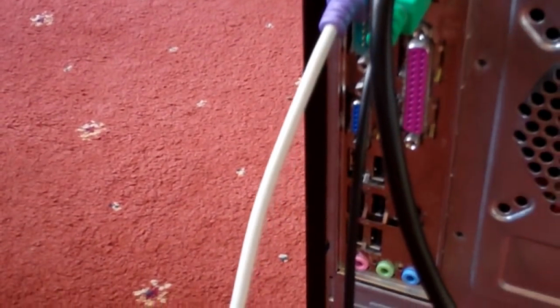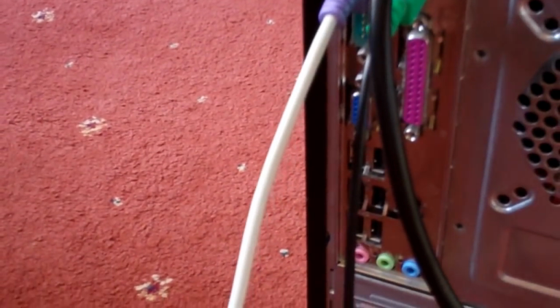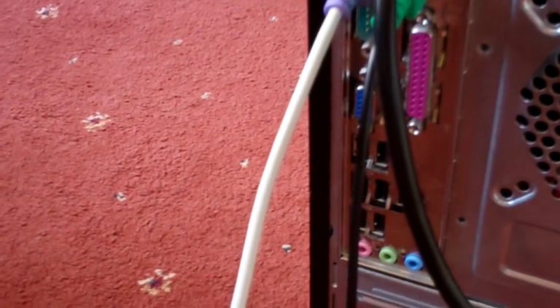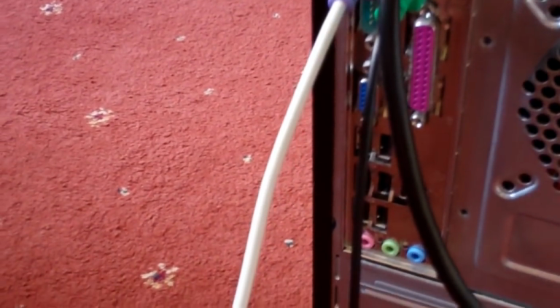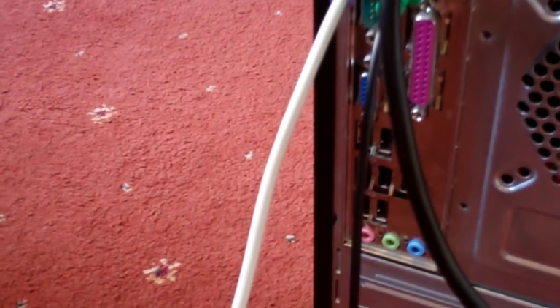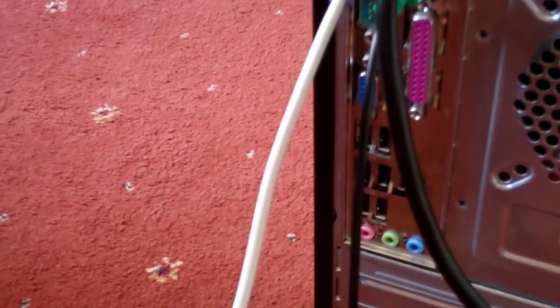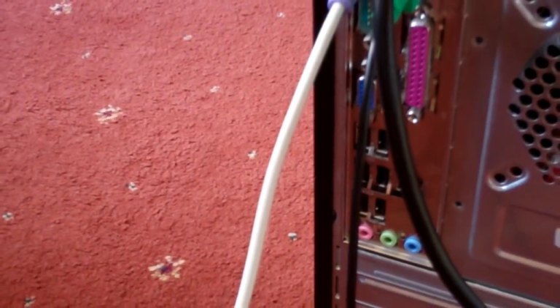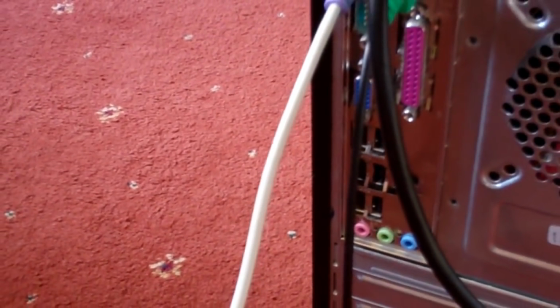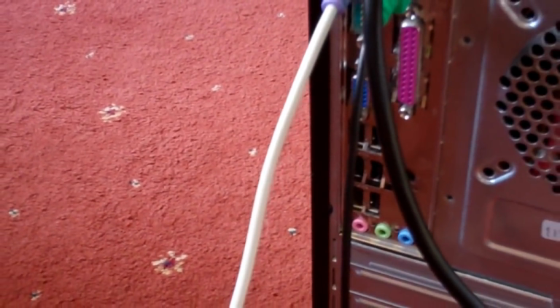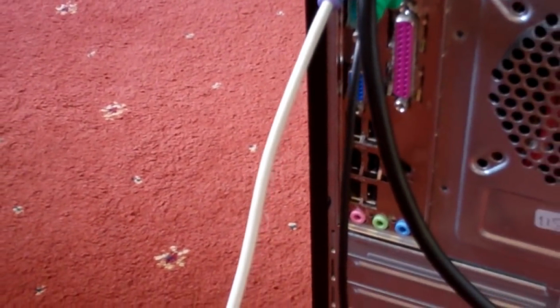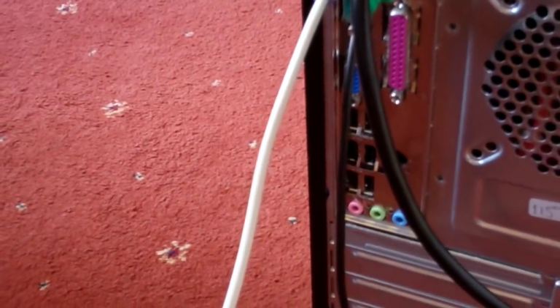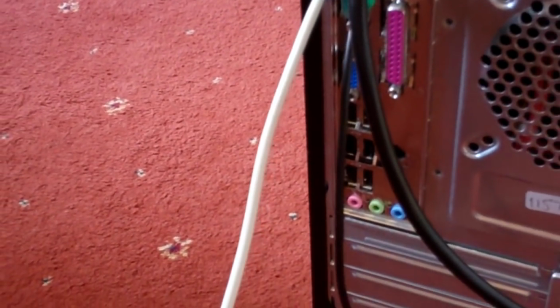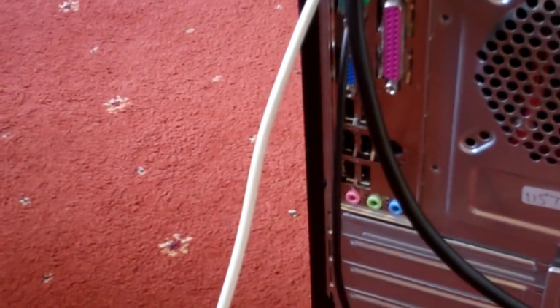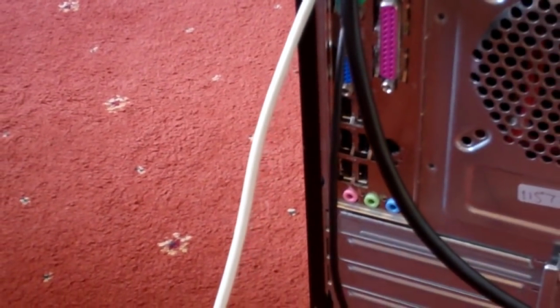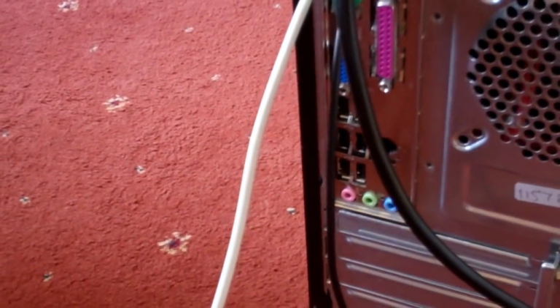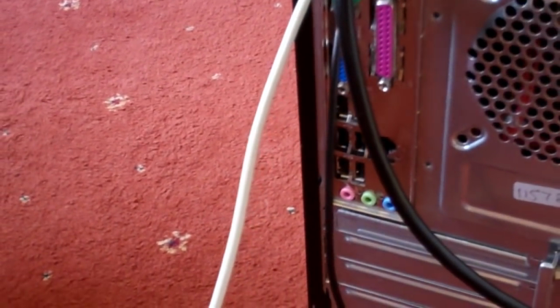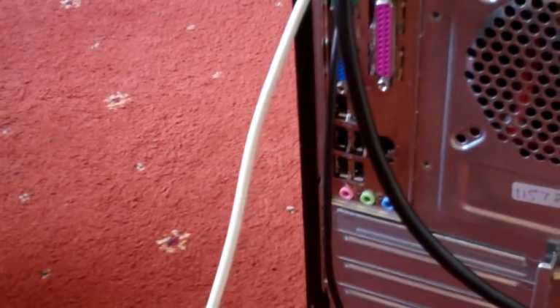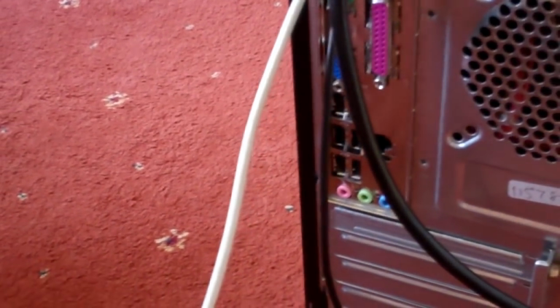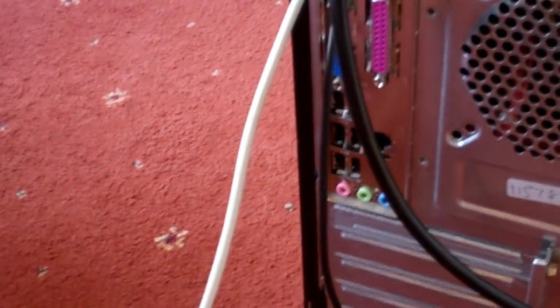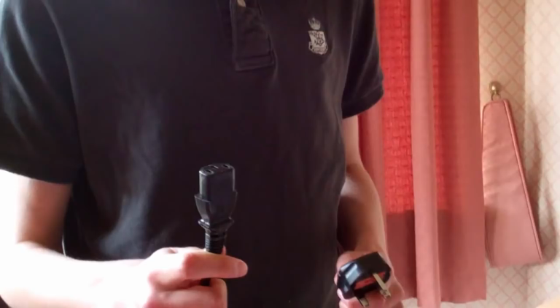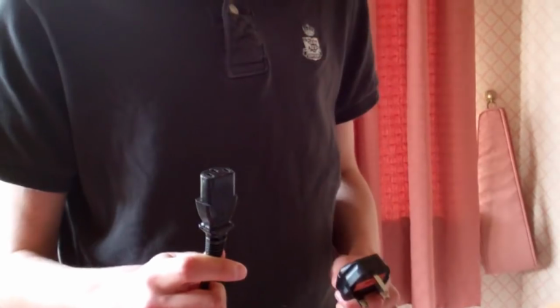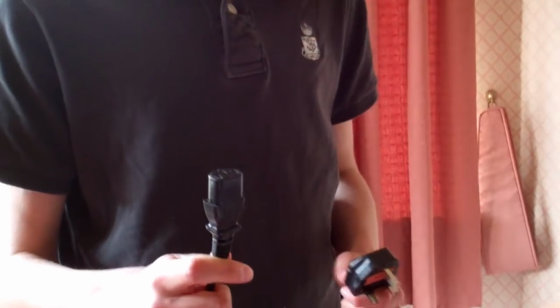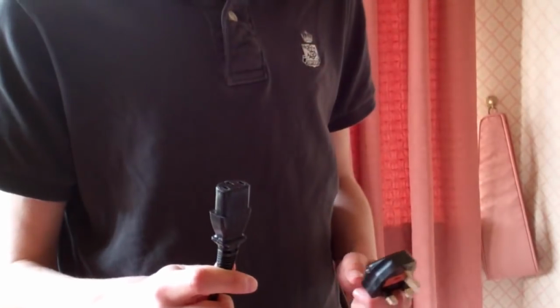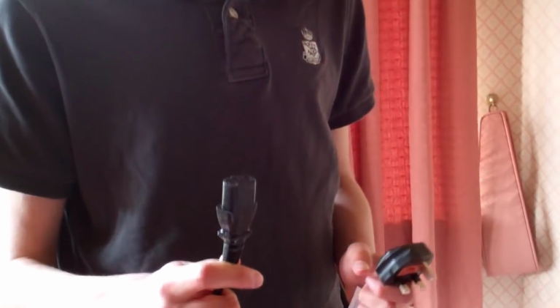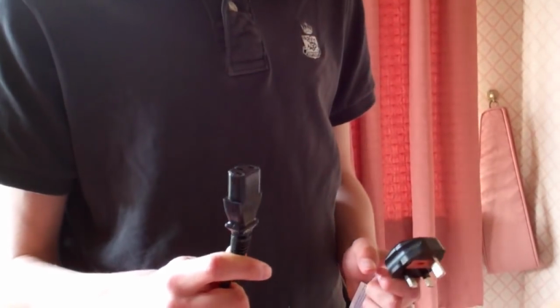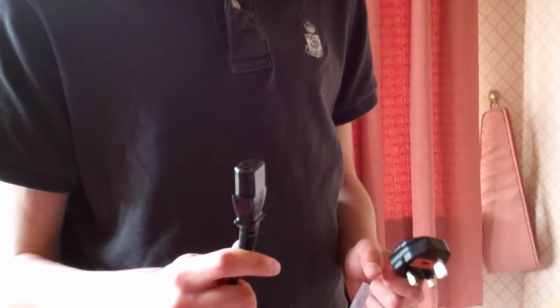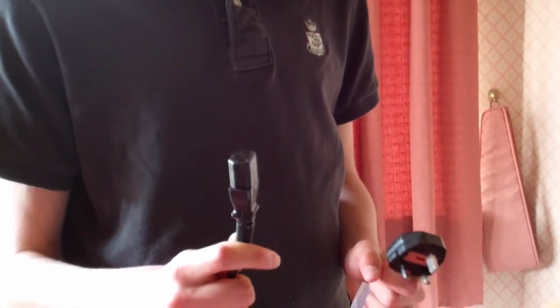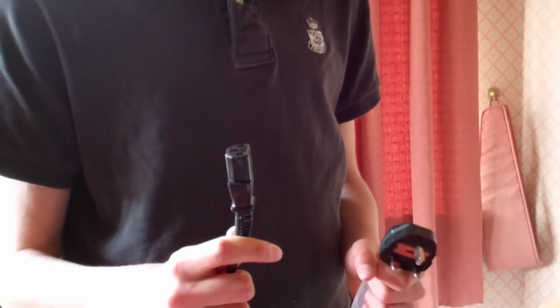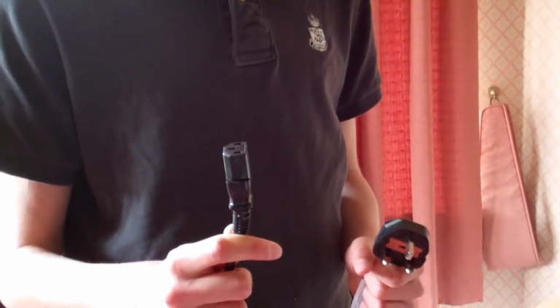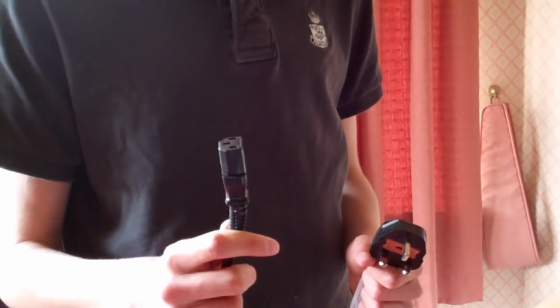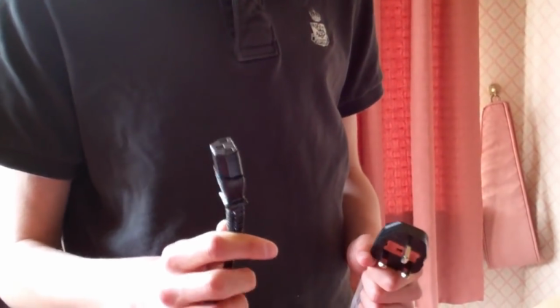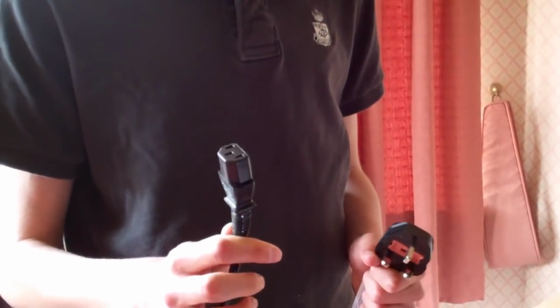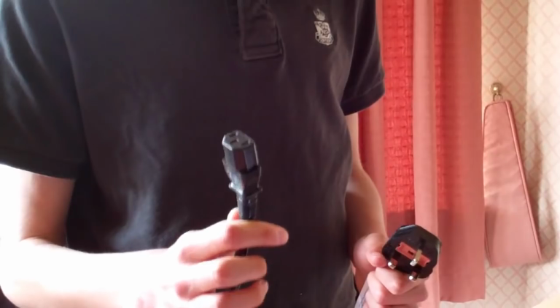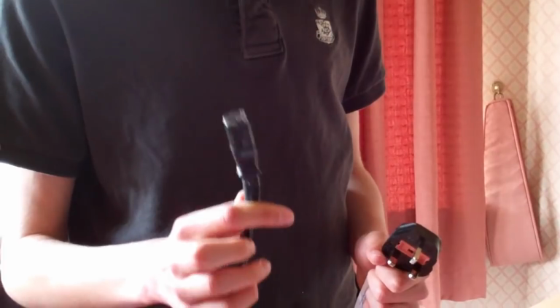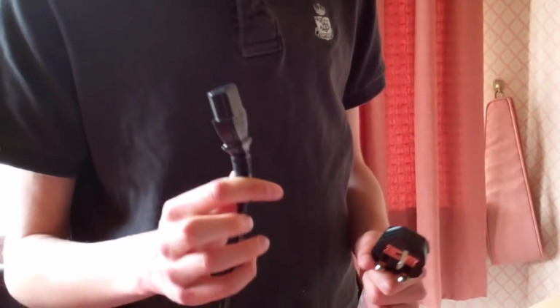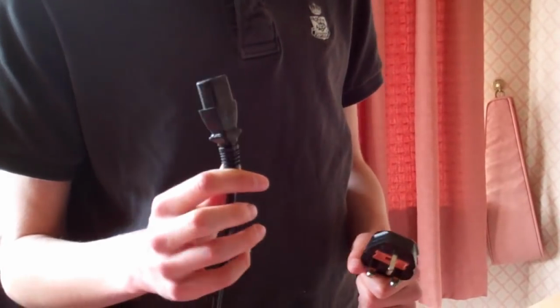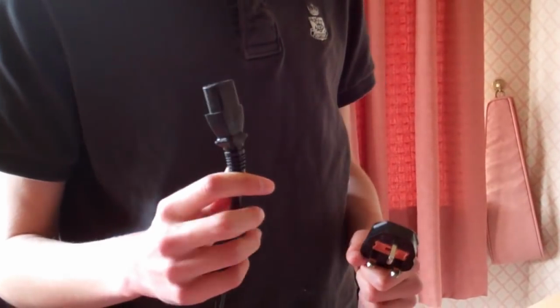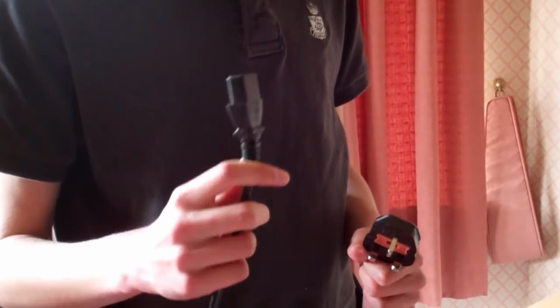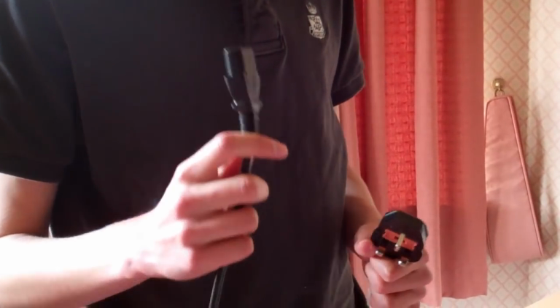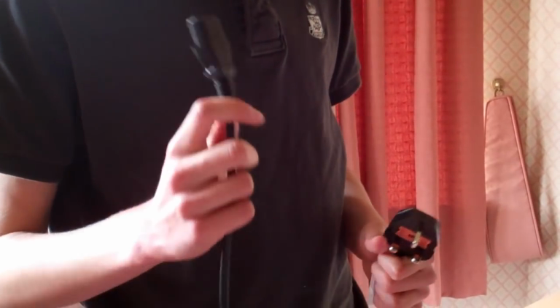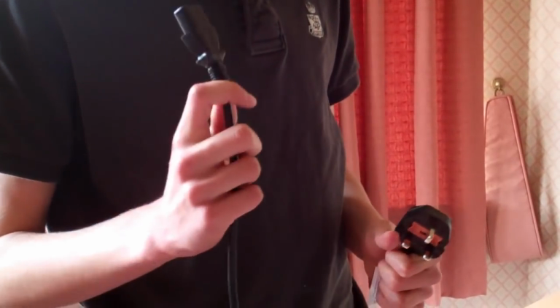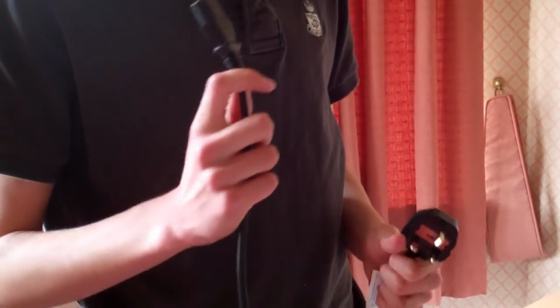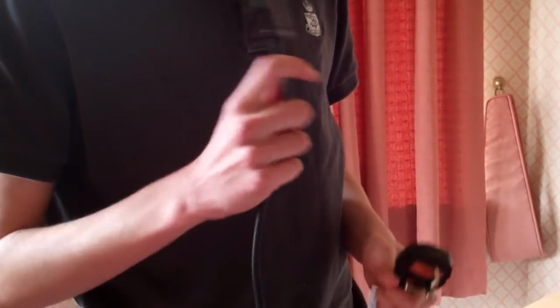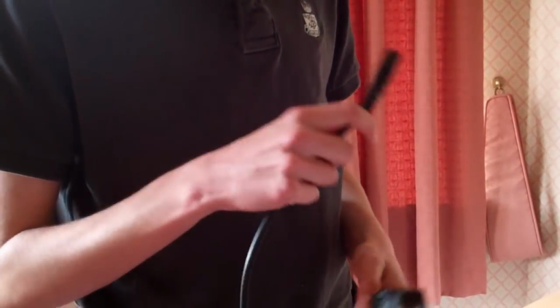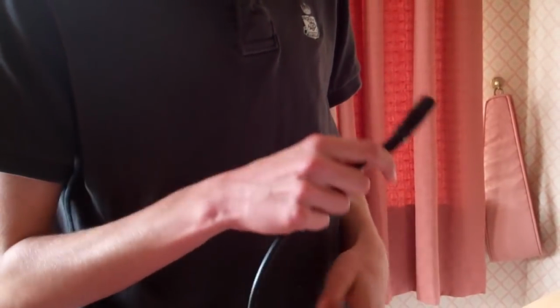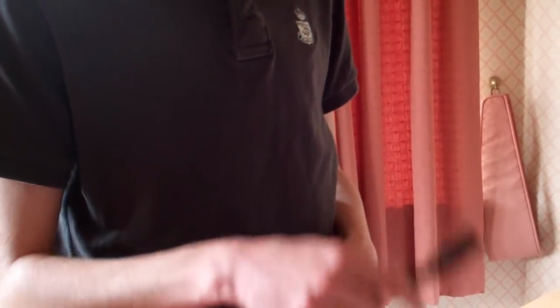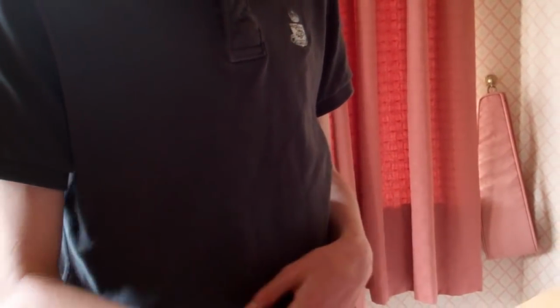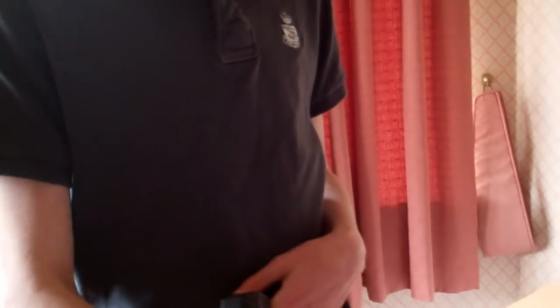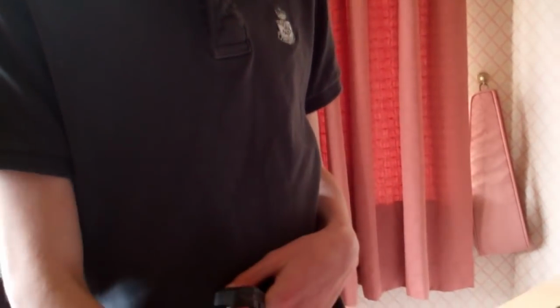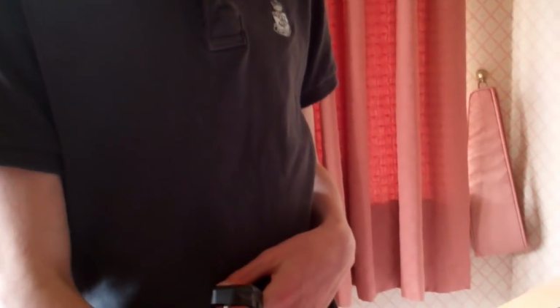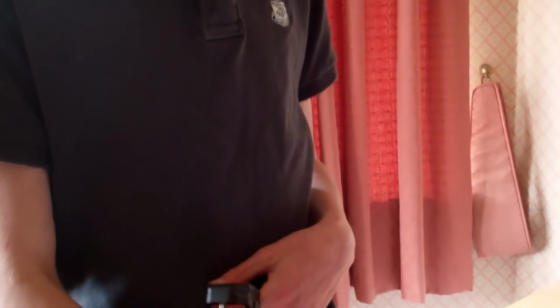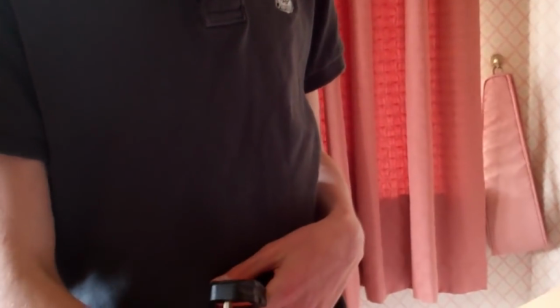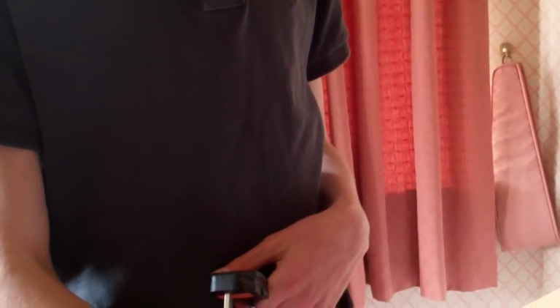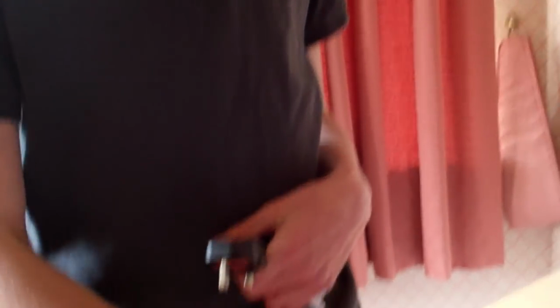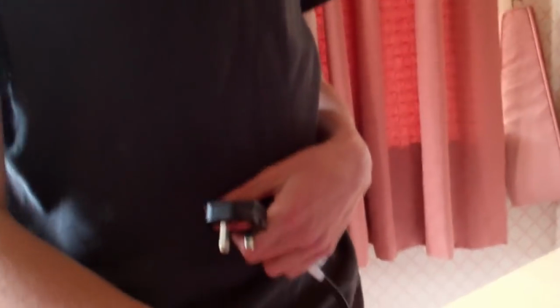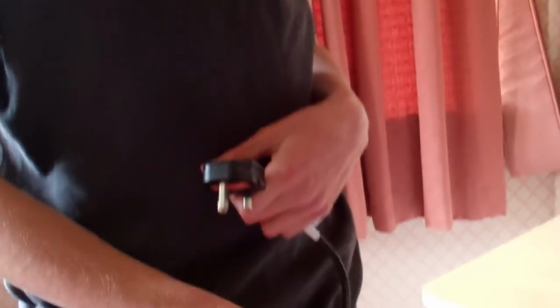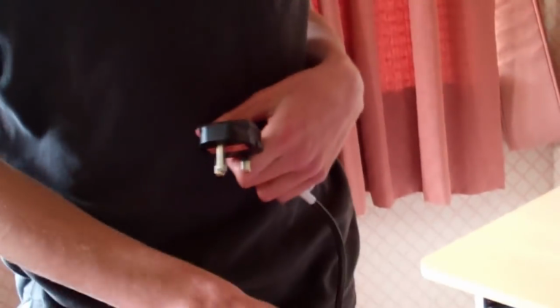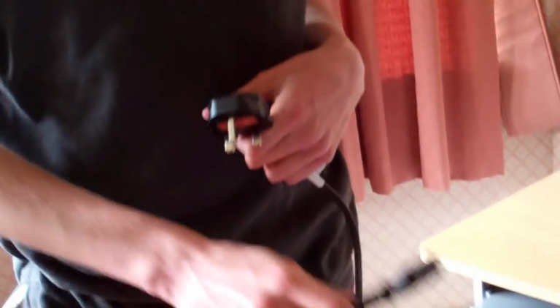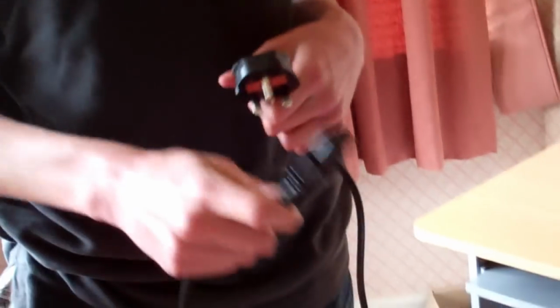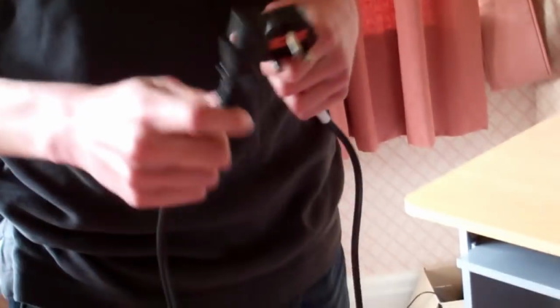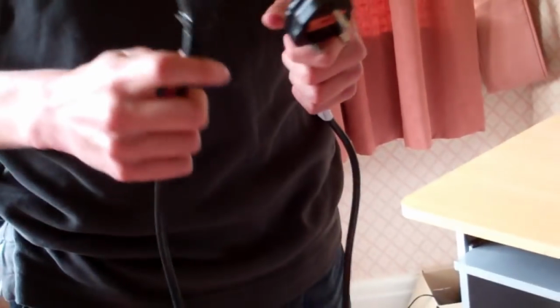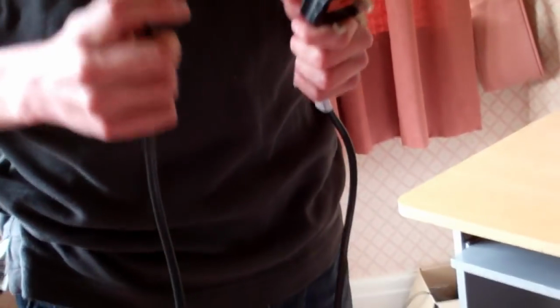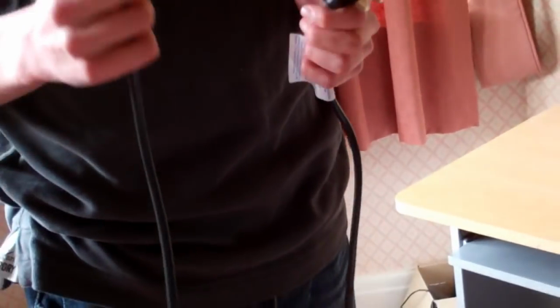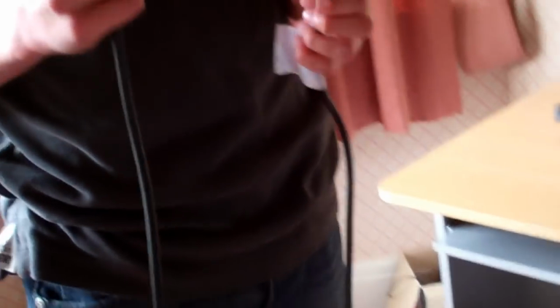That's the end of step one. In the next part of this video, I'm going to be connecting the display to the PC.